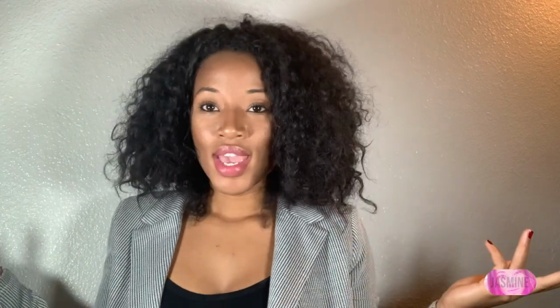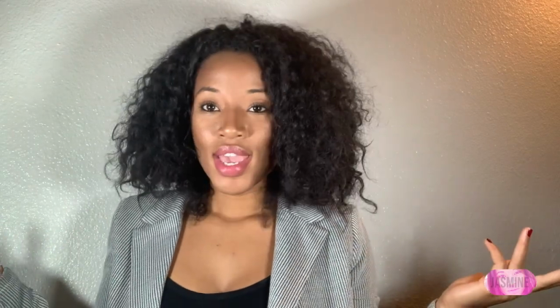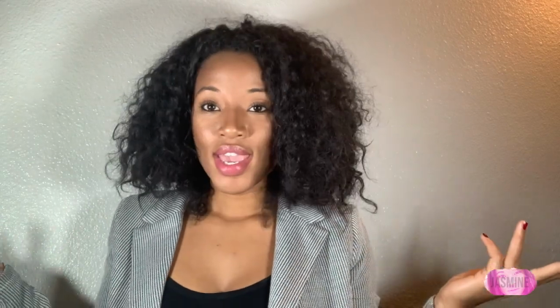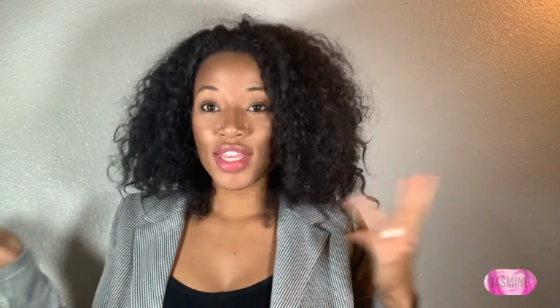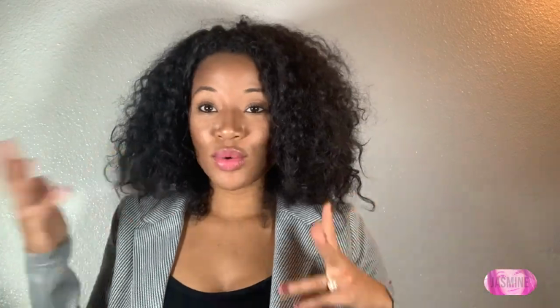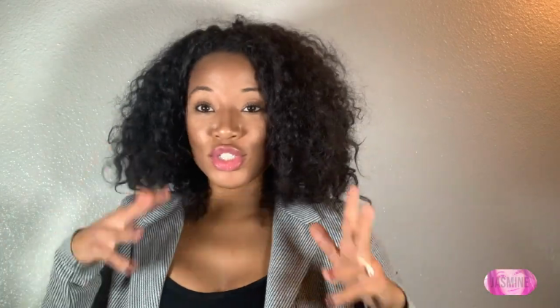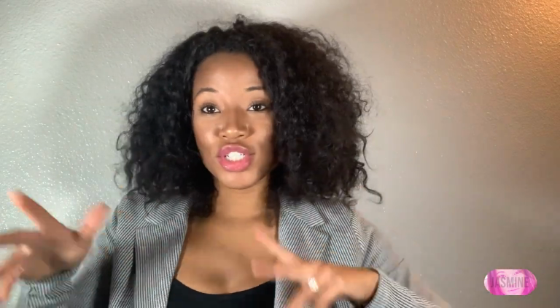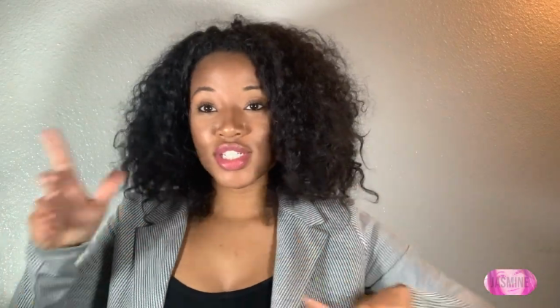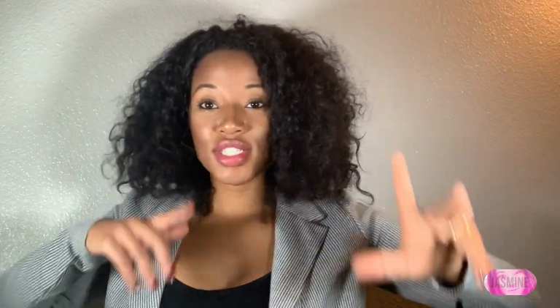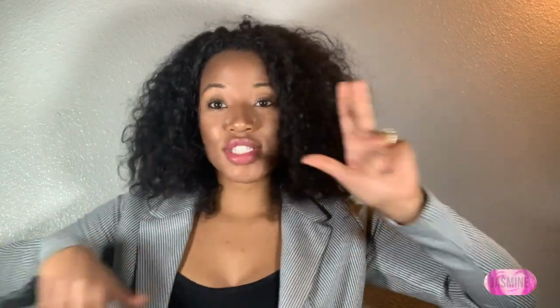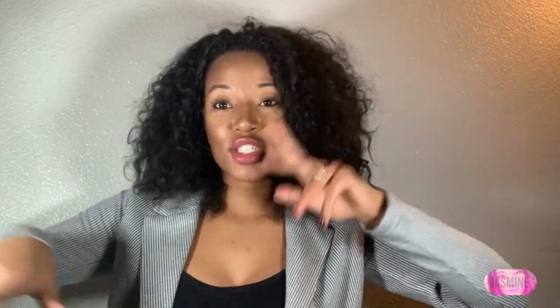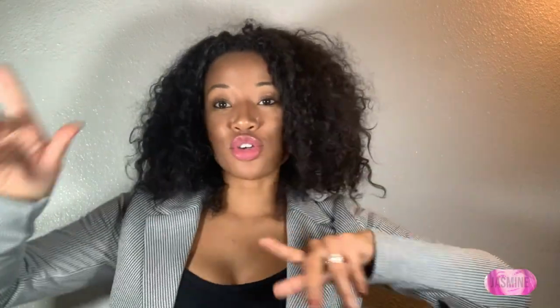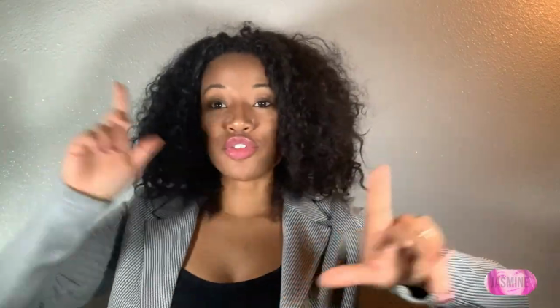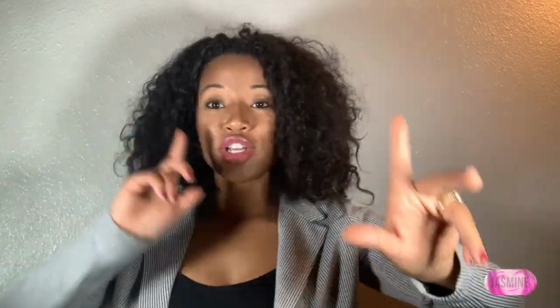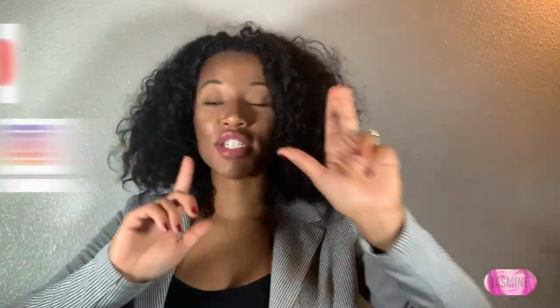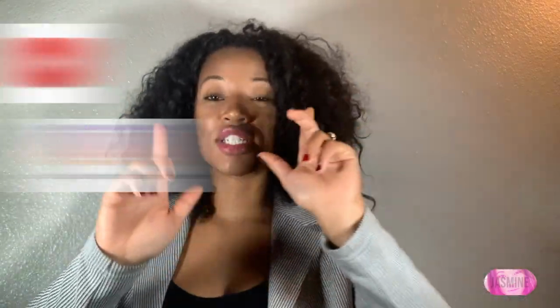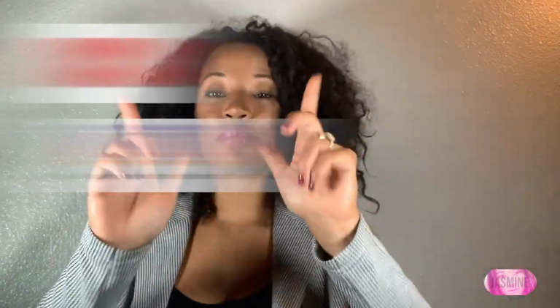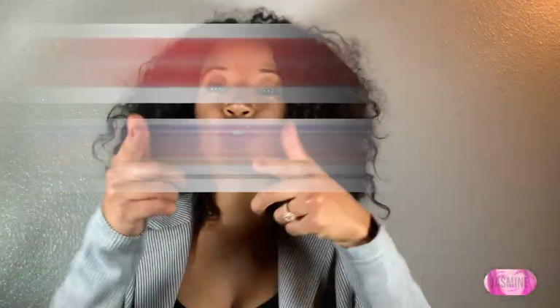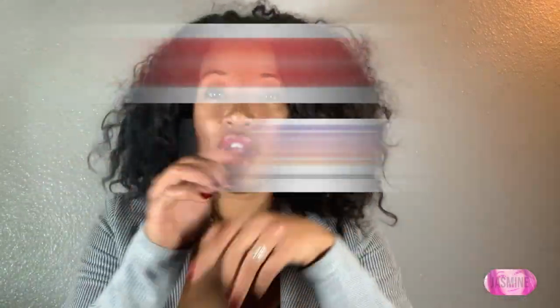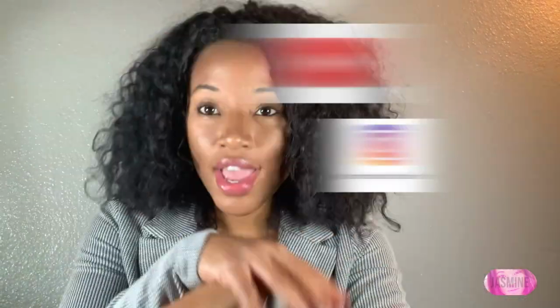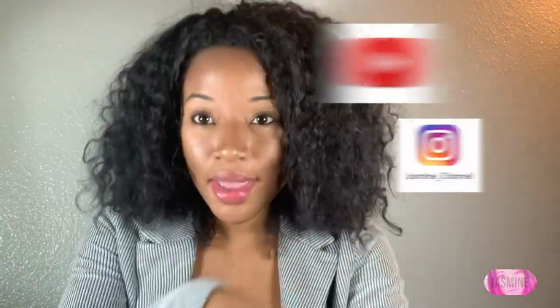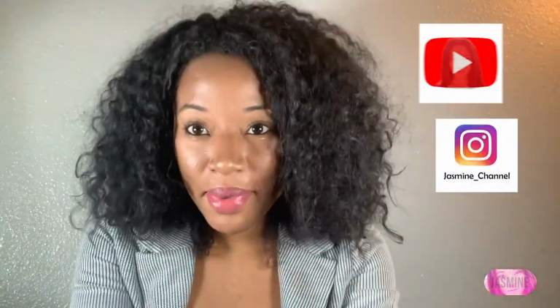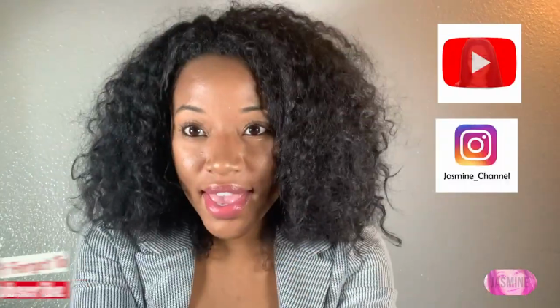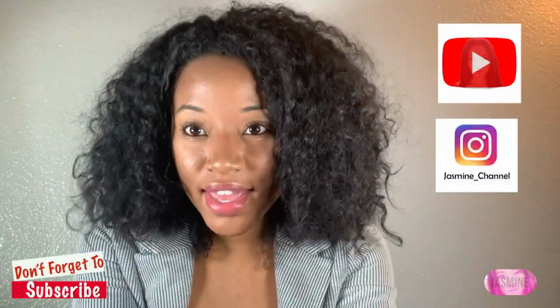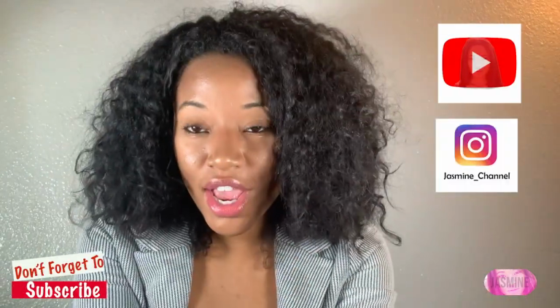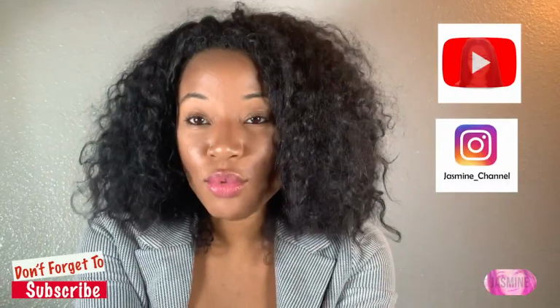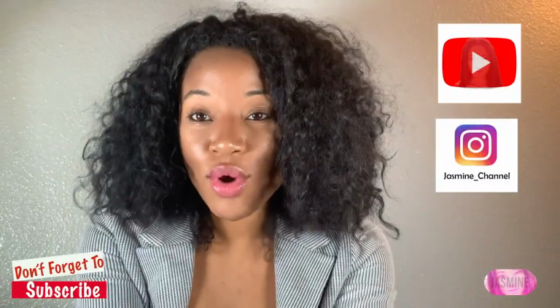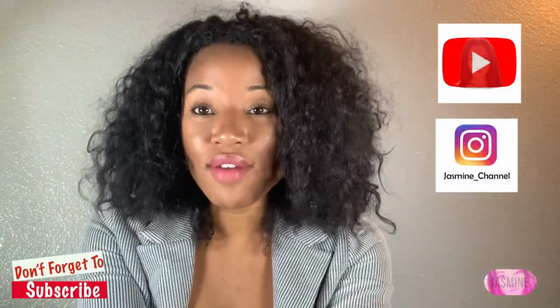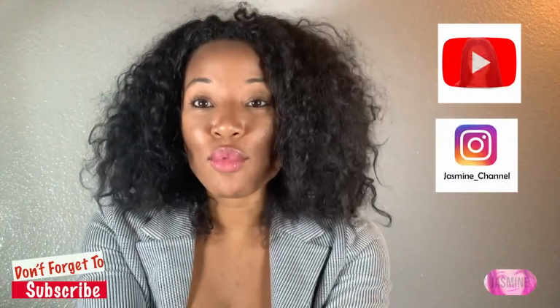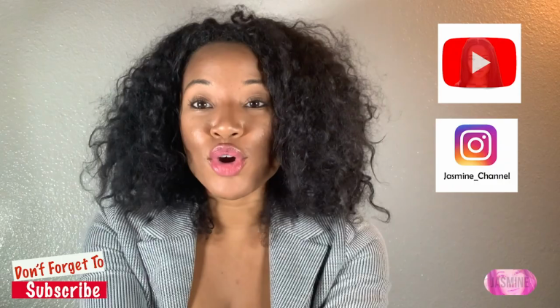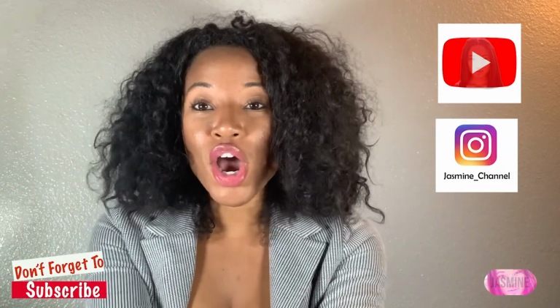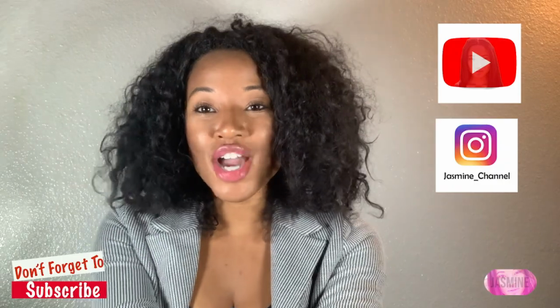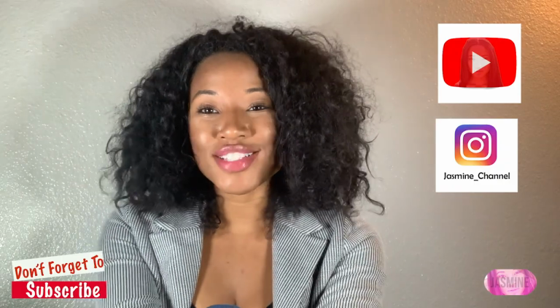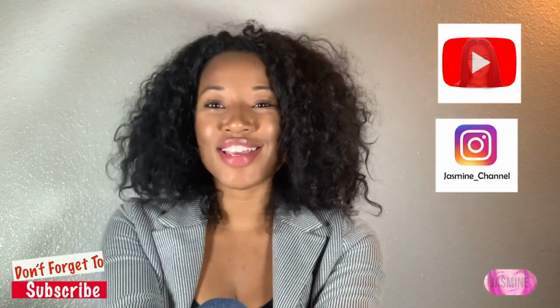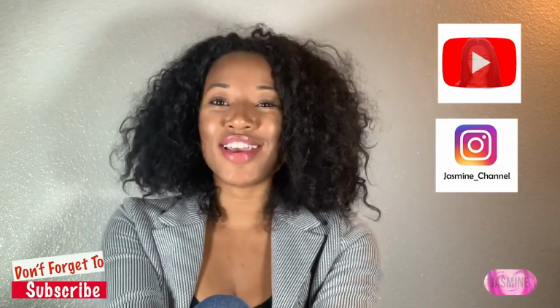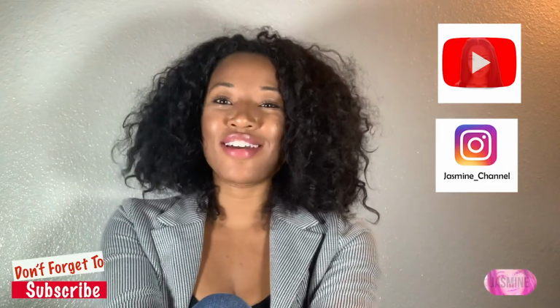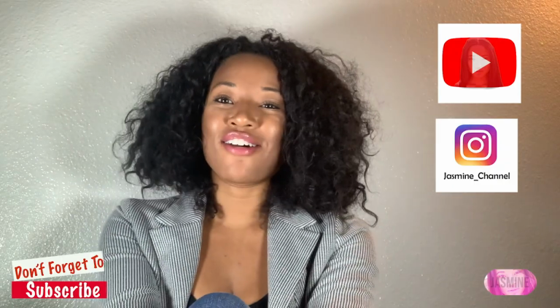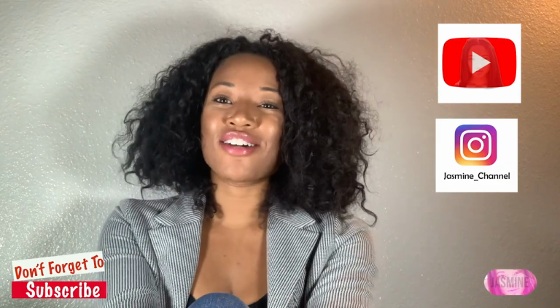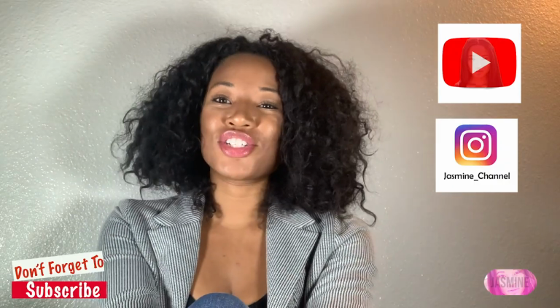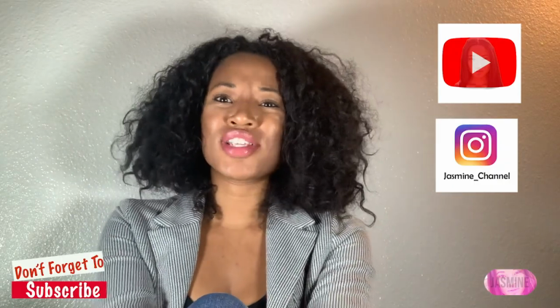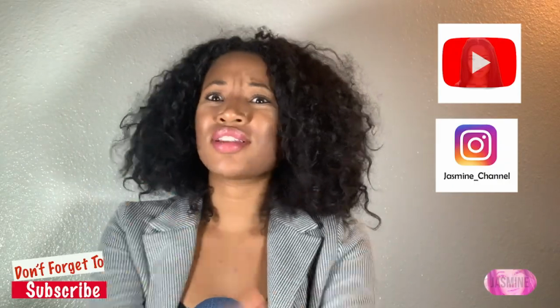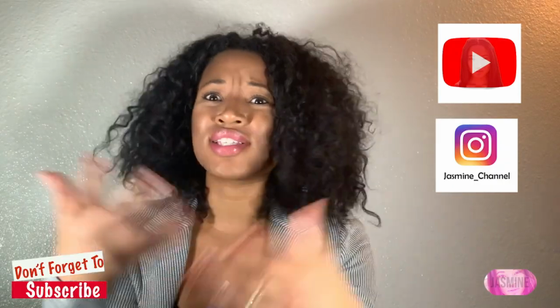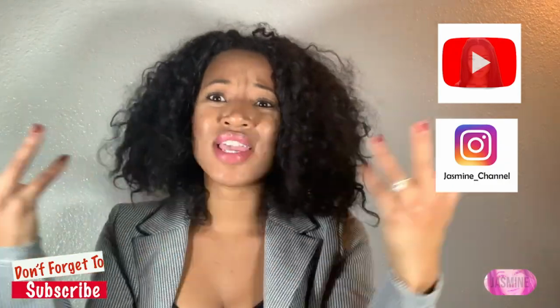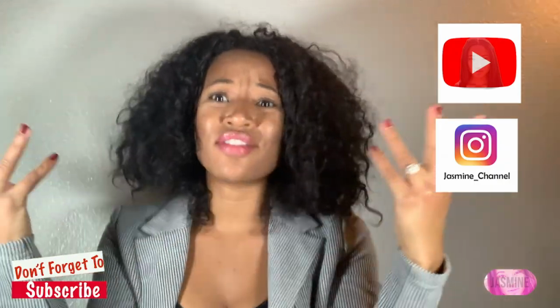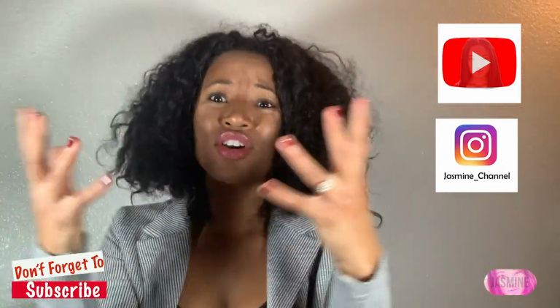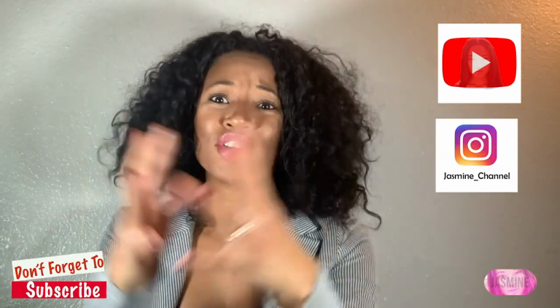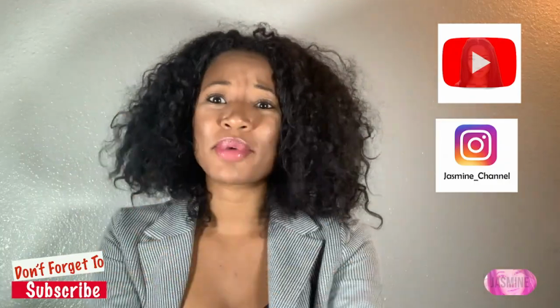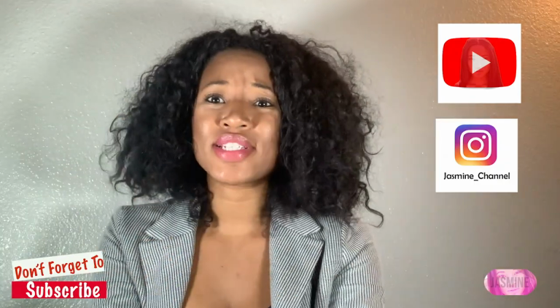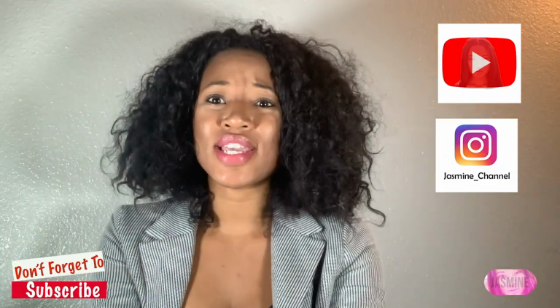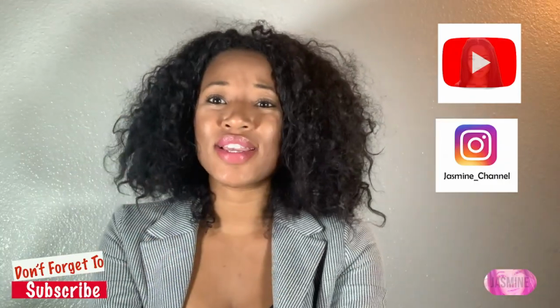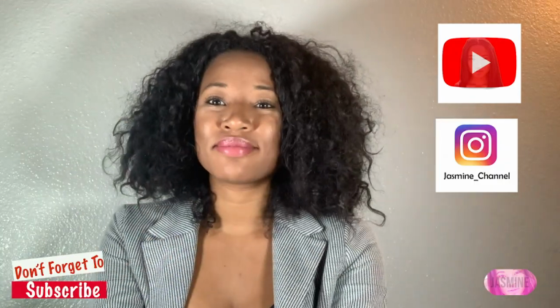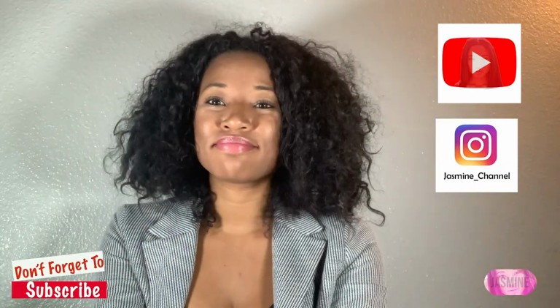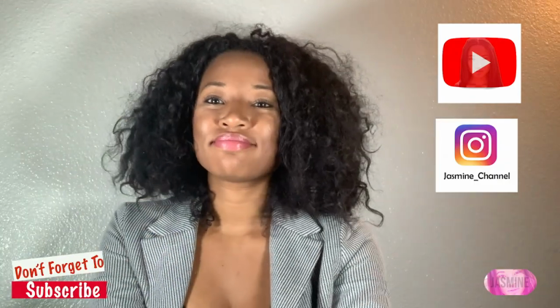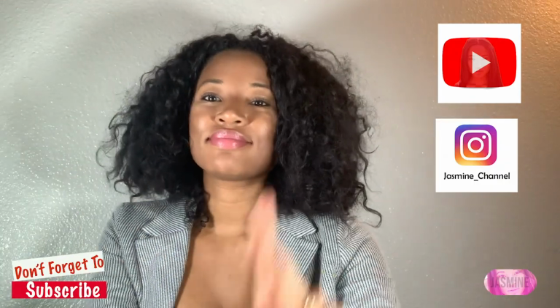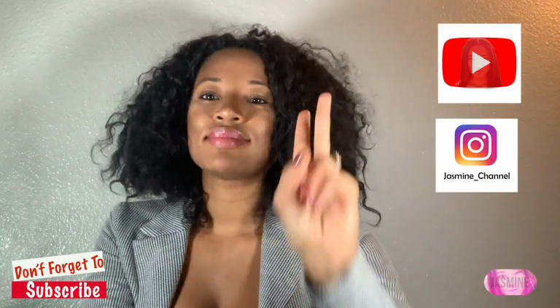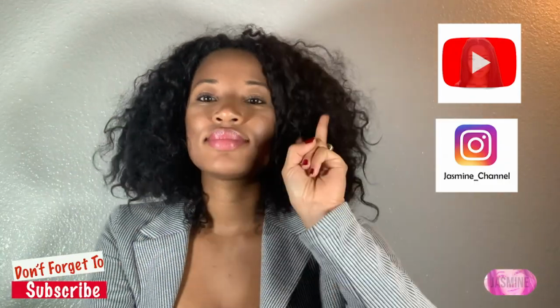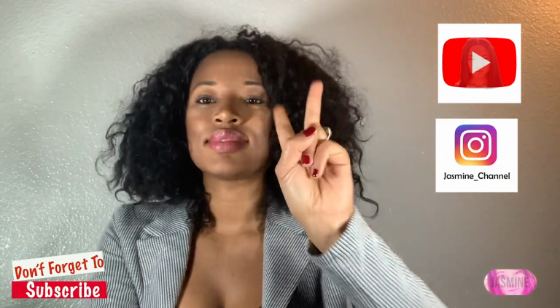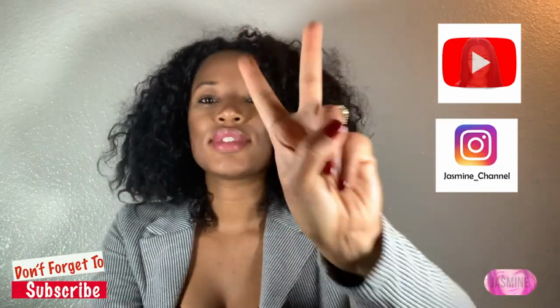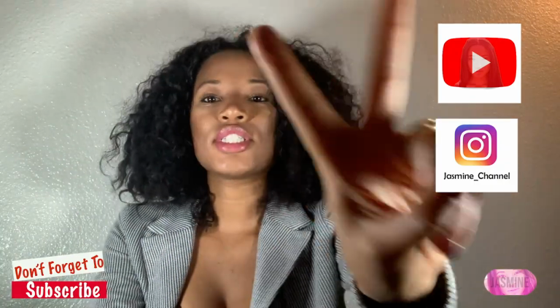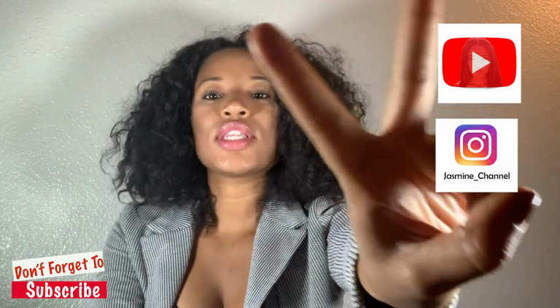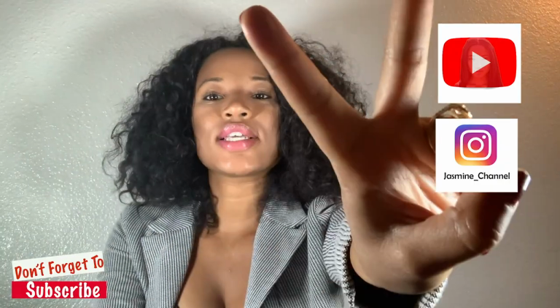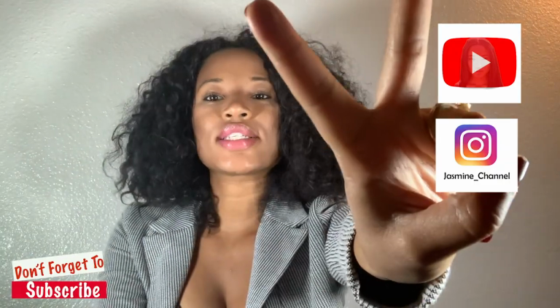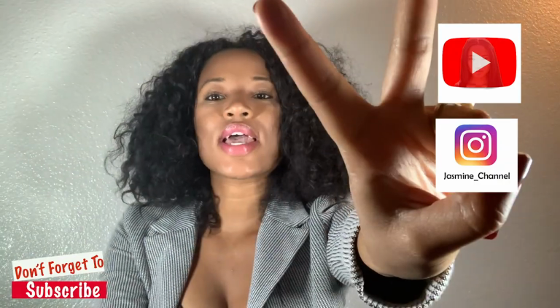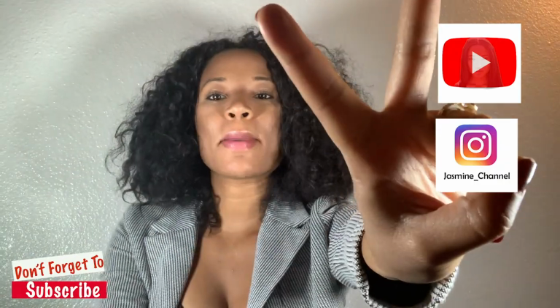Any questions, don't forget to subscribe and I will have more content on just how to save on your big day. Till next time!